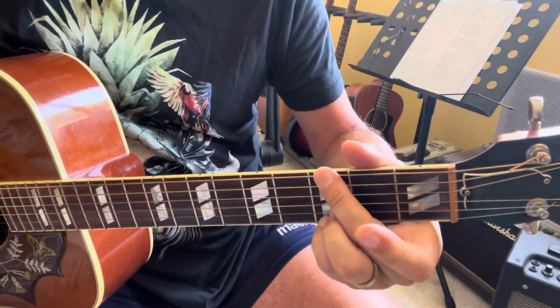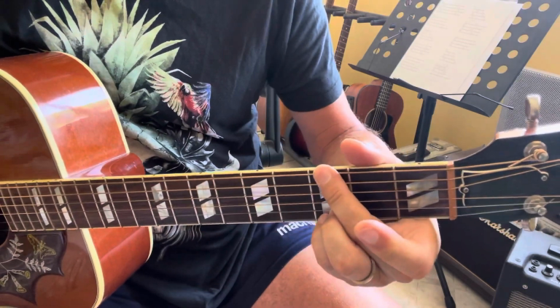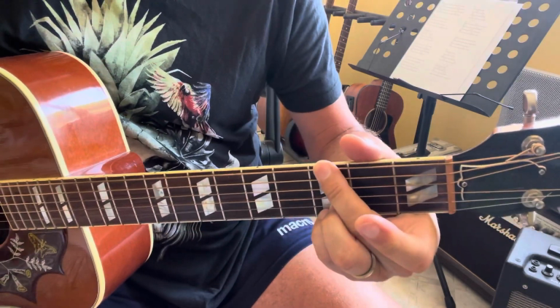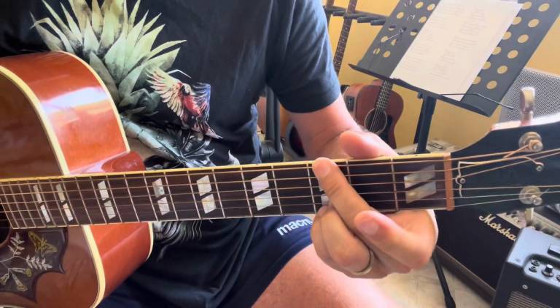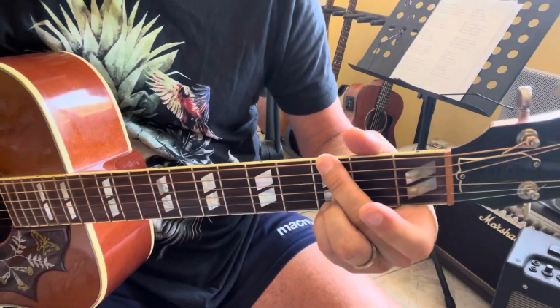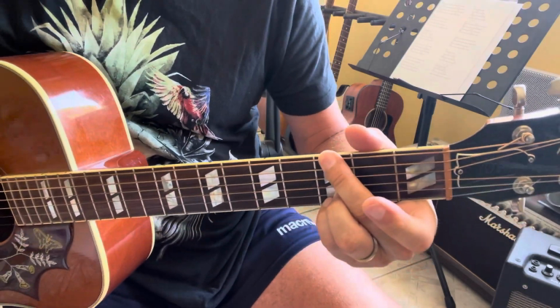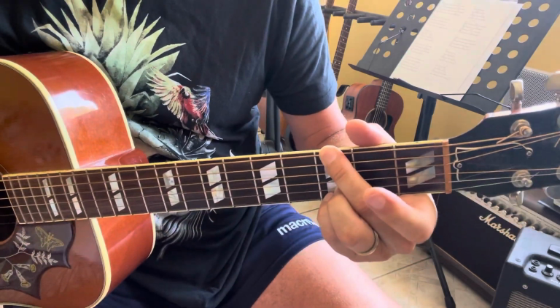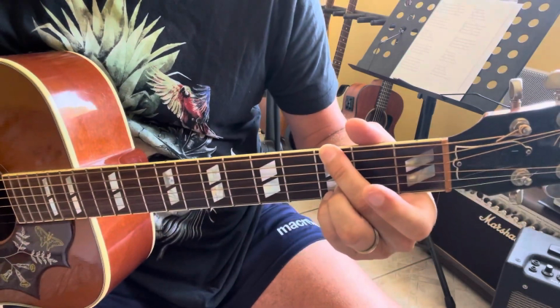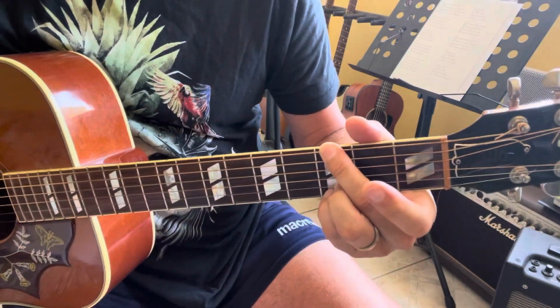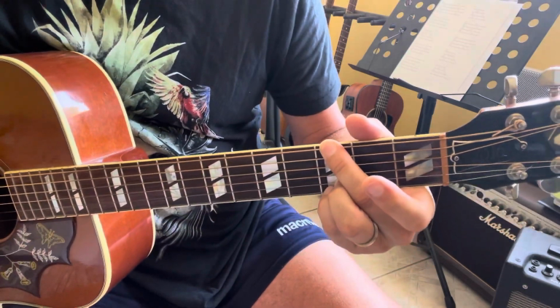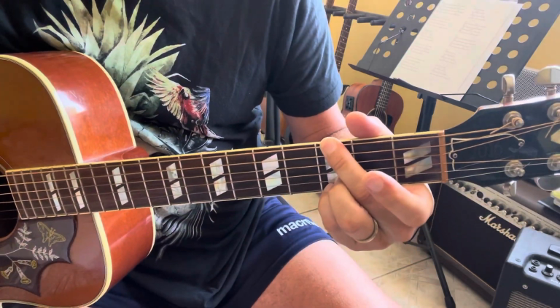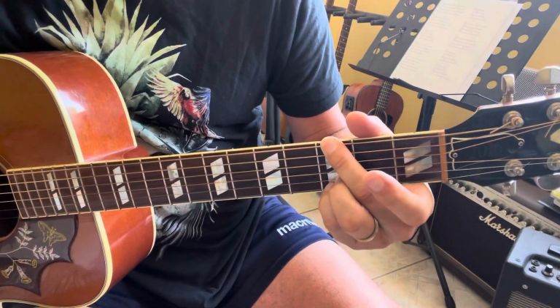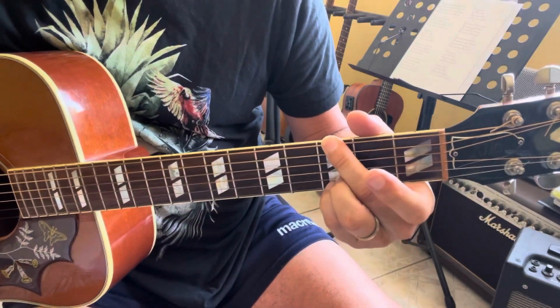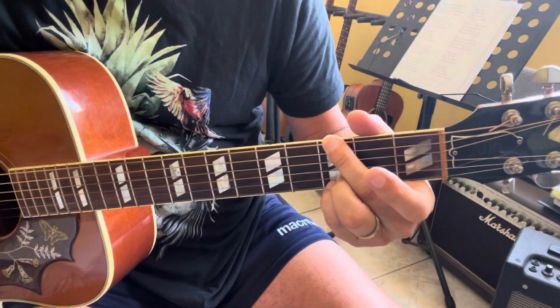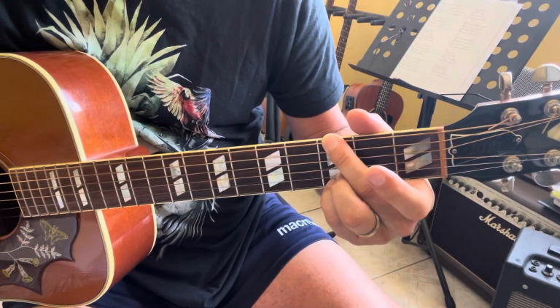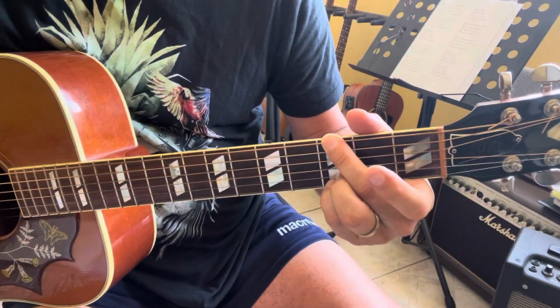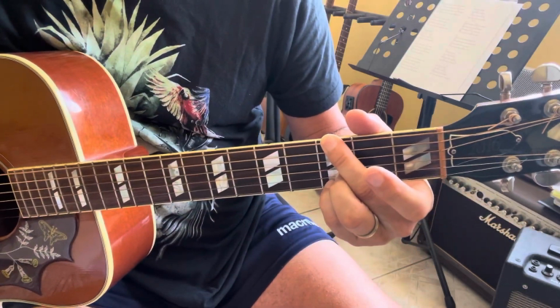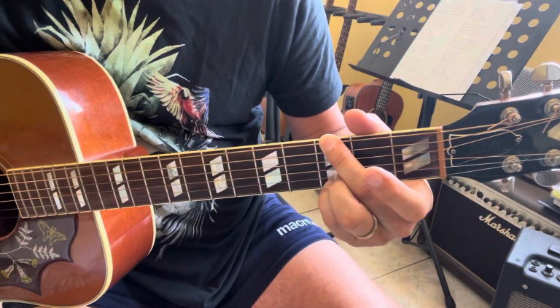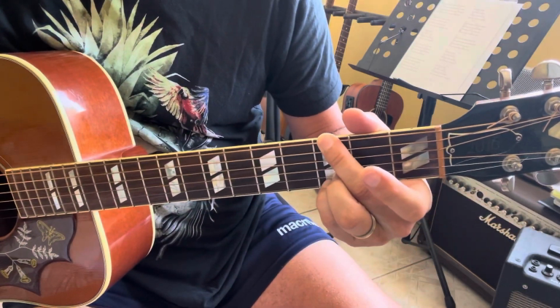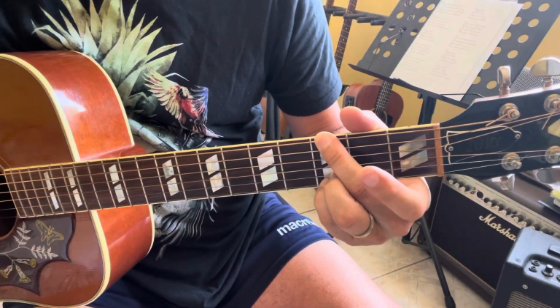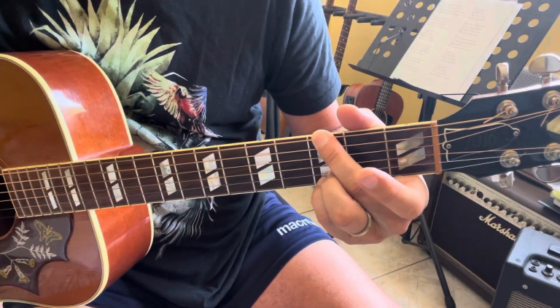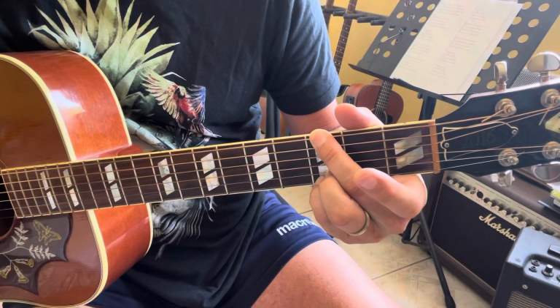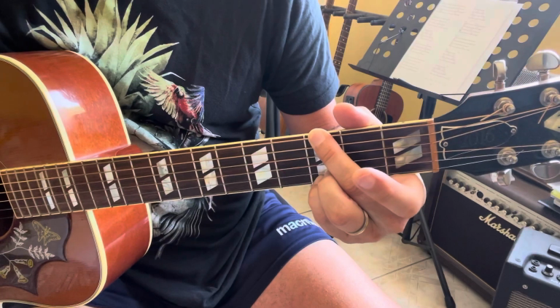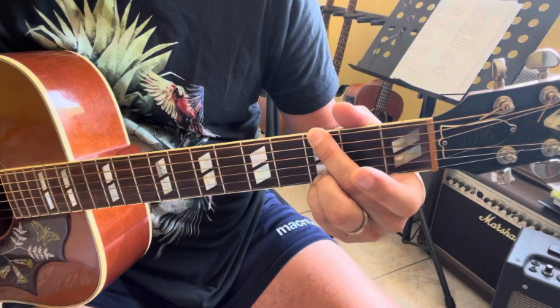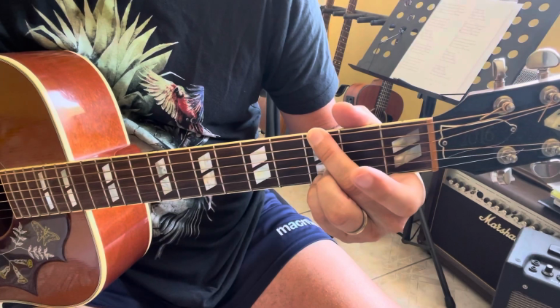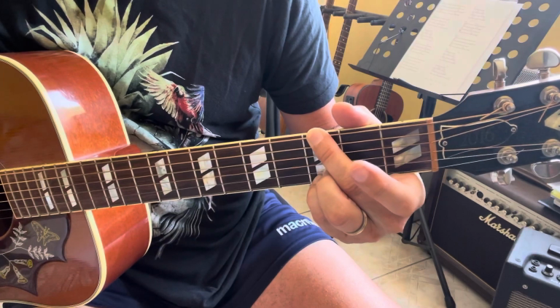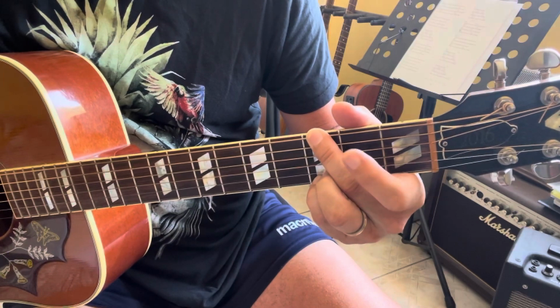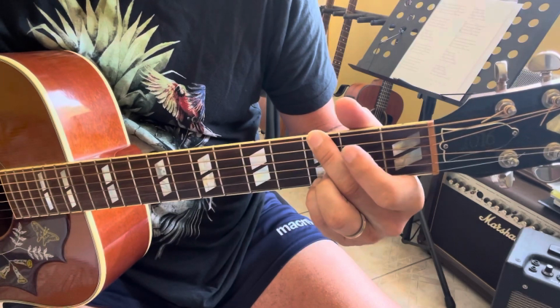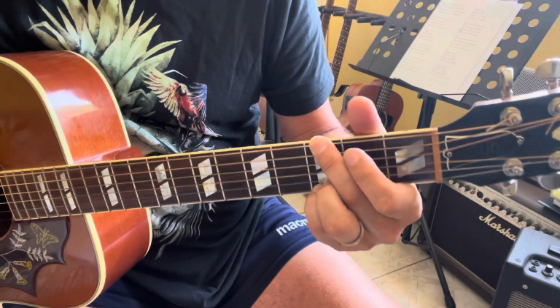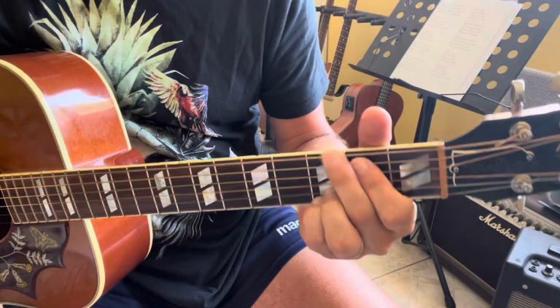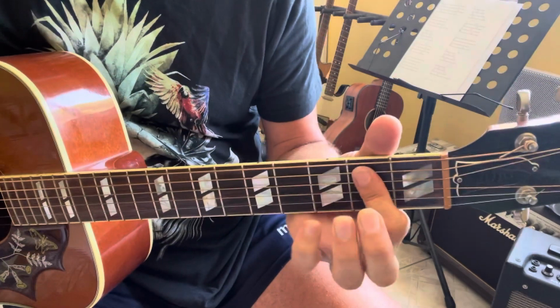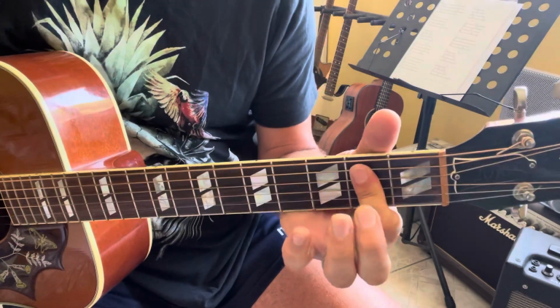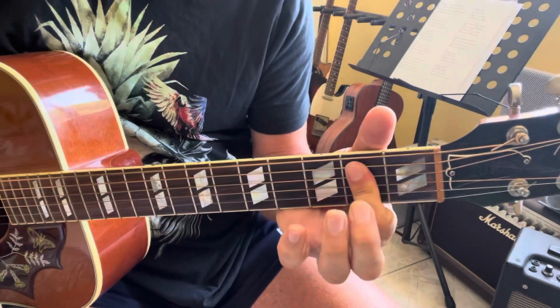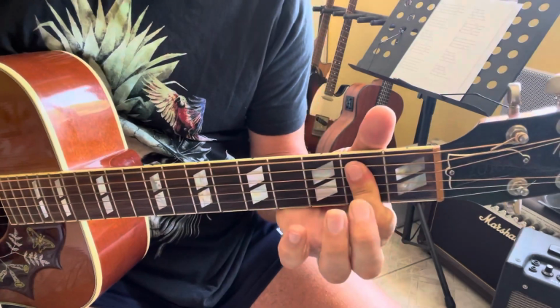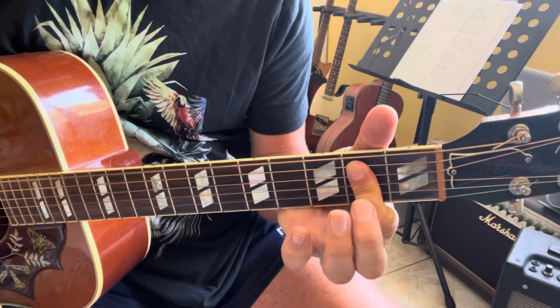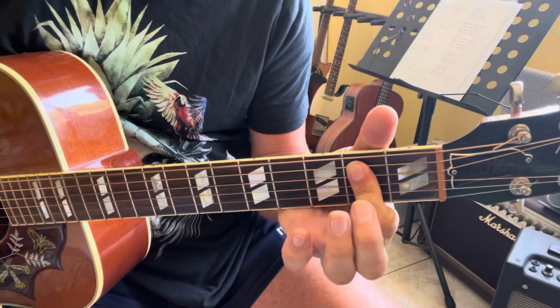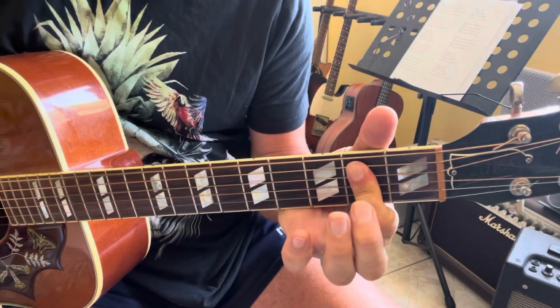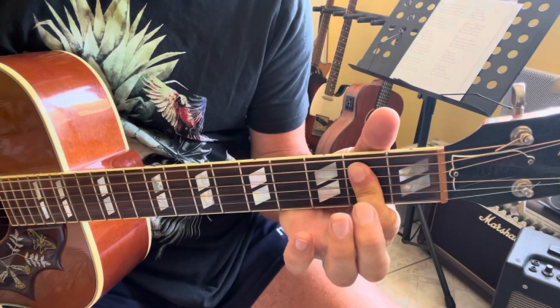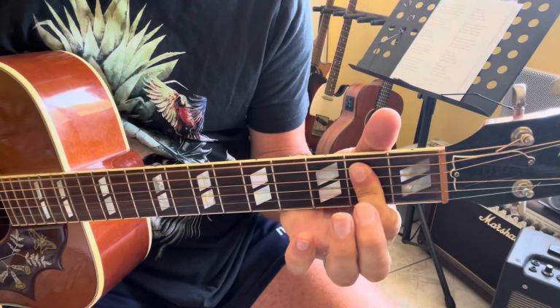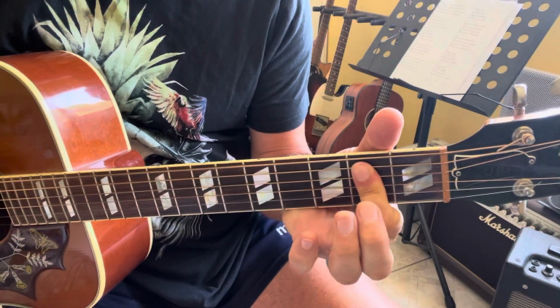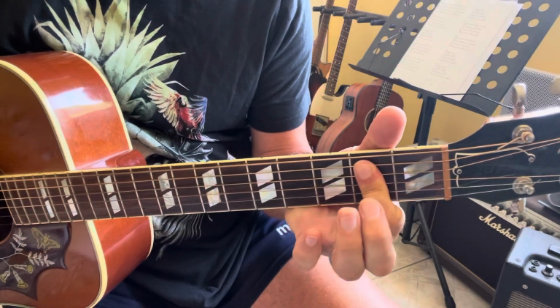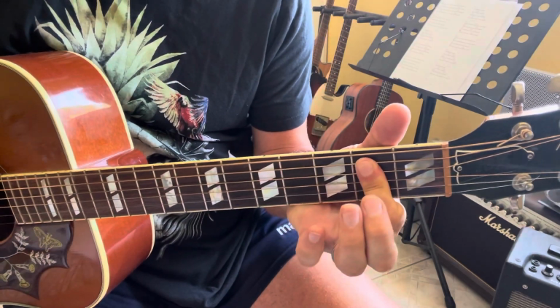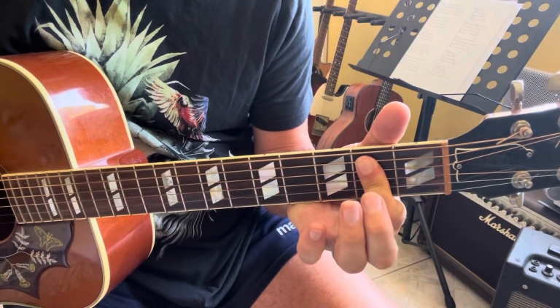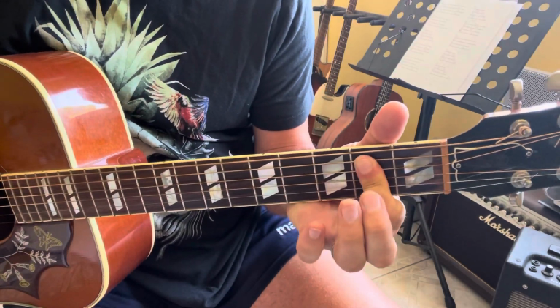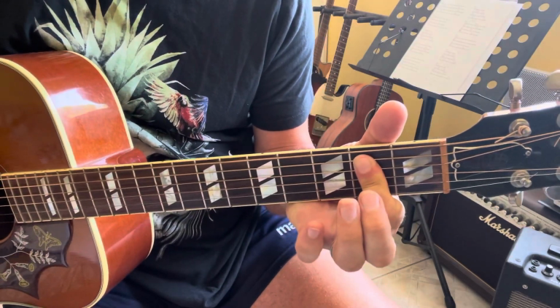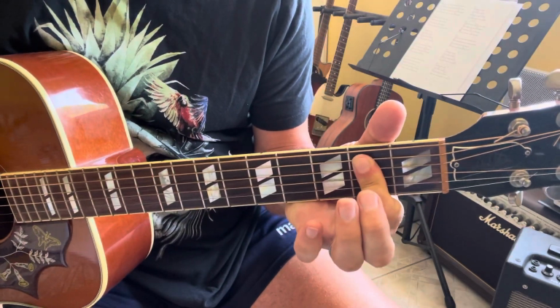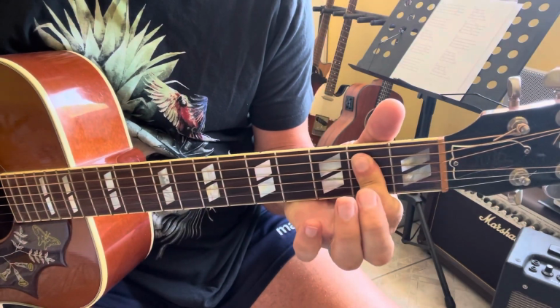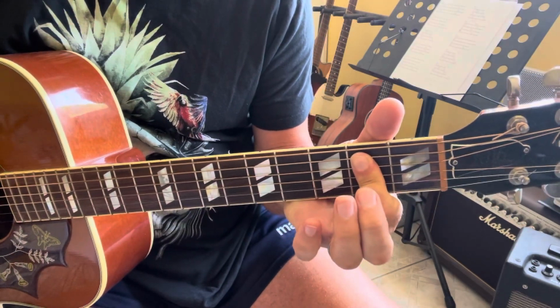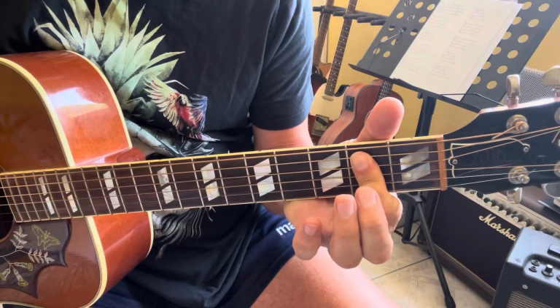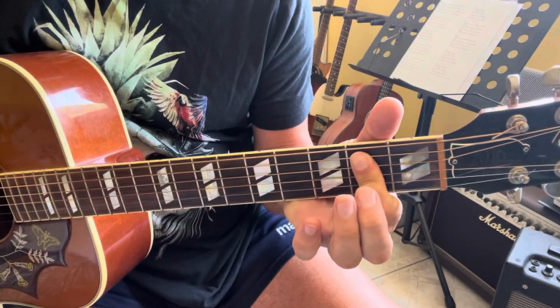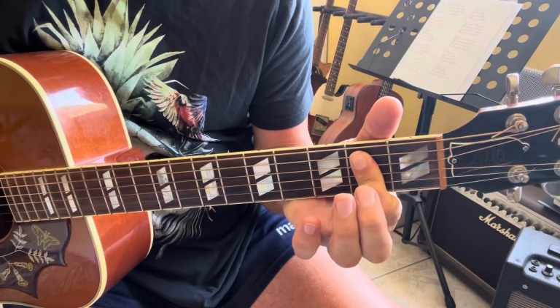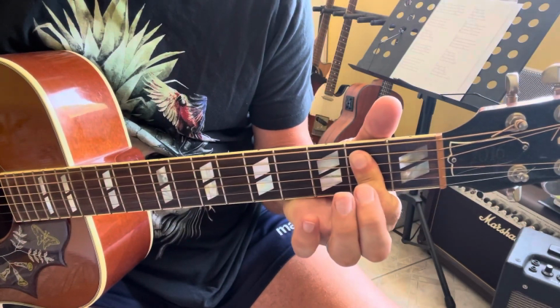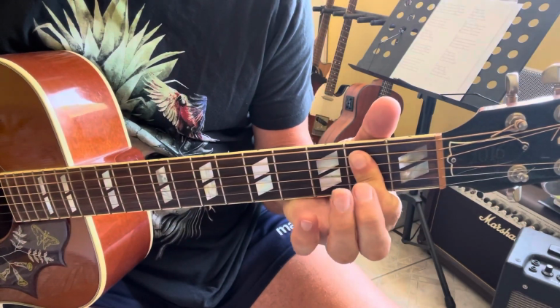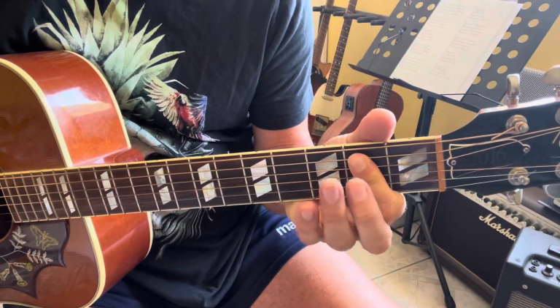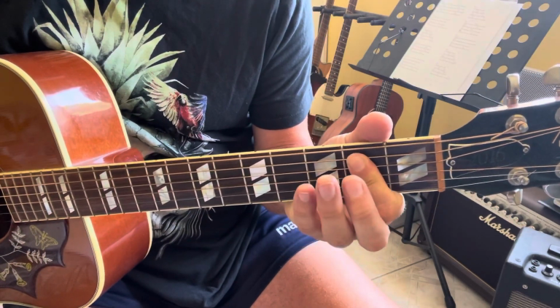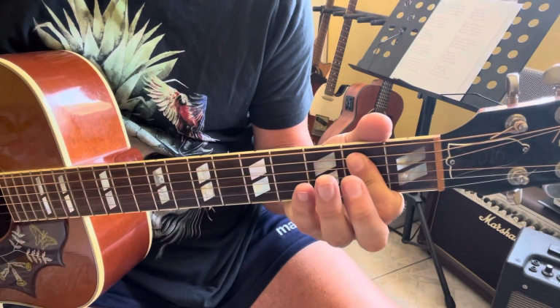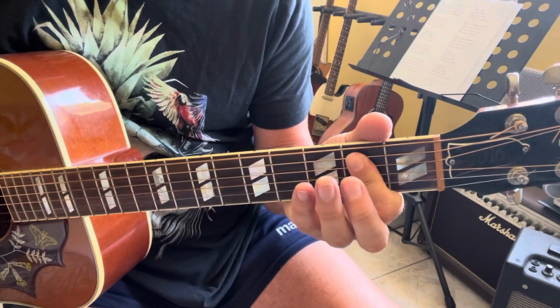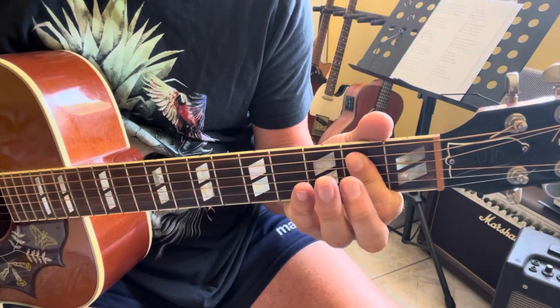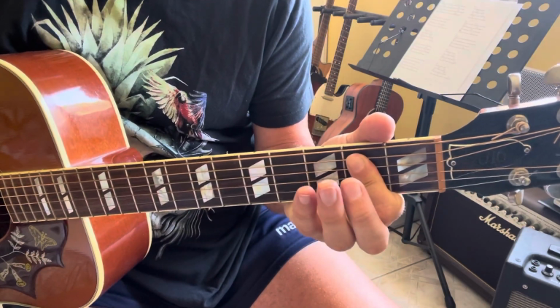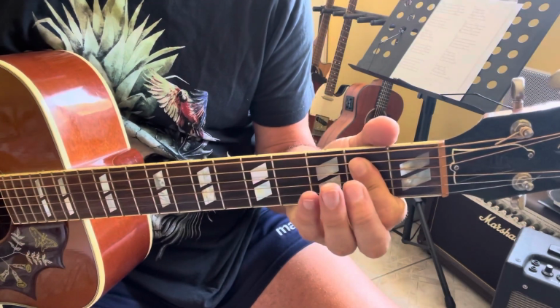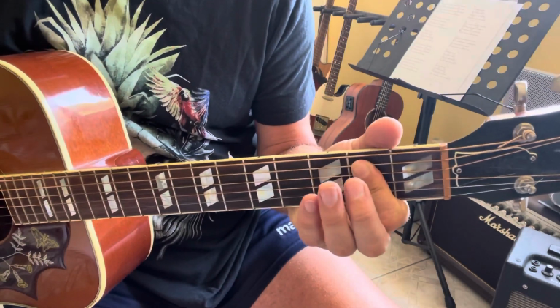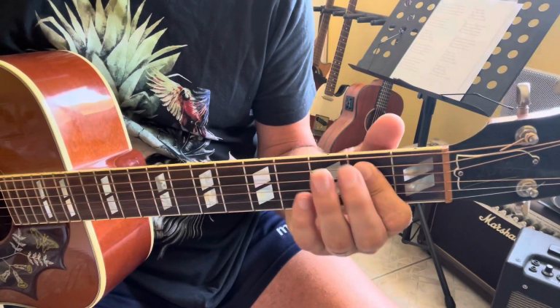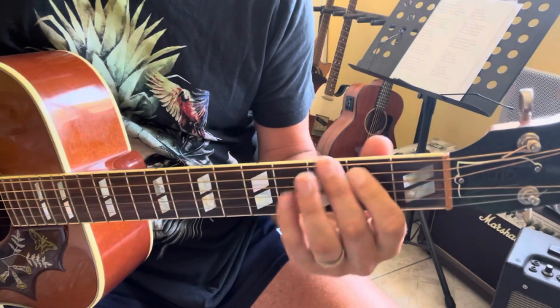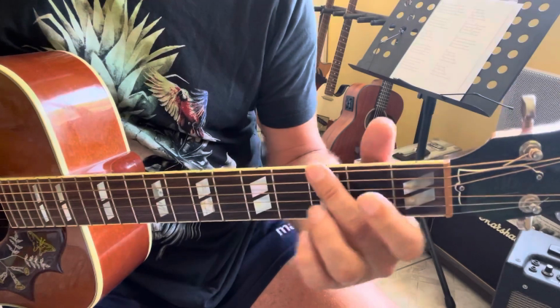So G5 is: 3, X, 0, 0, 3, 3. And E5 is: 0, 2, 2, X, X, X.